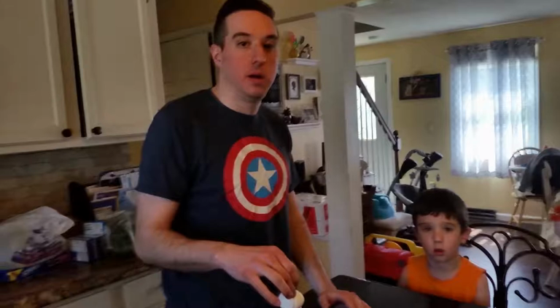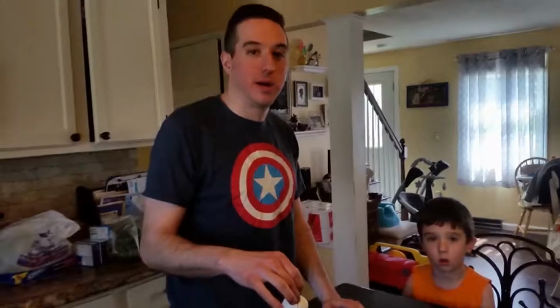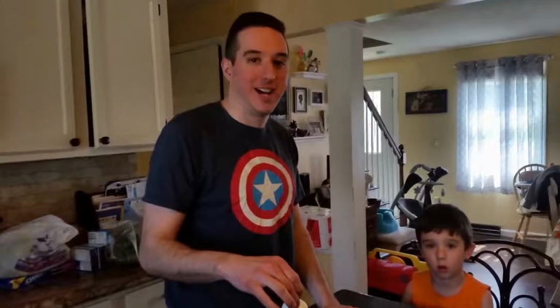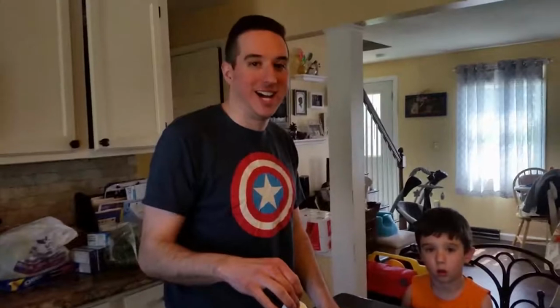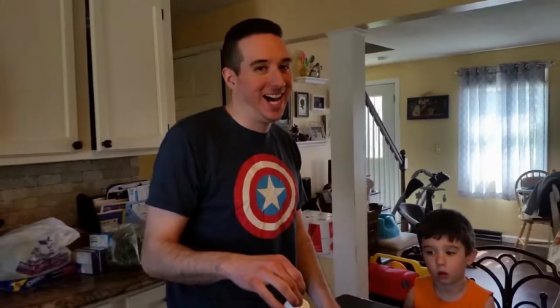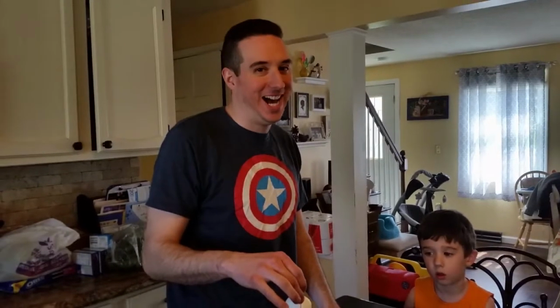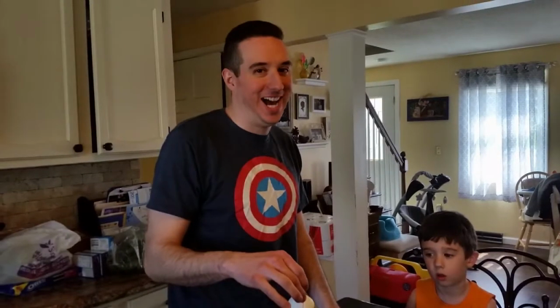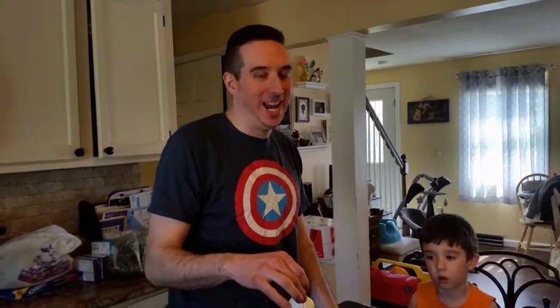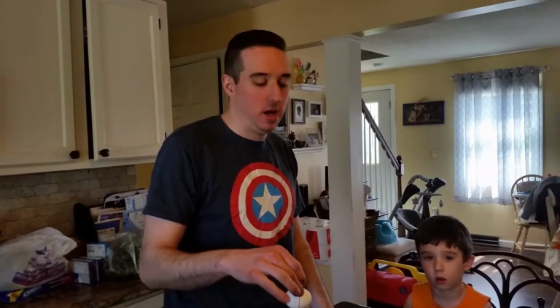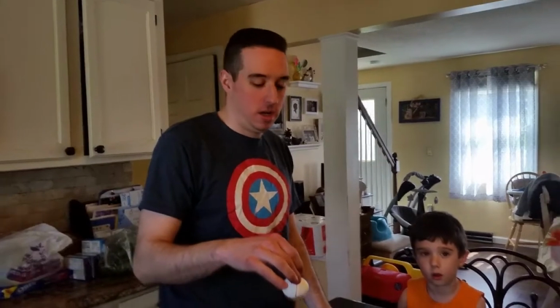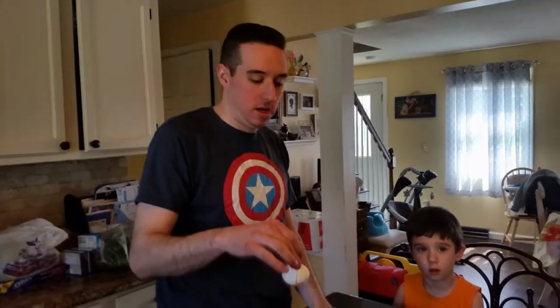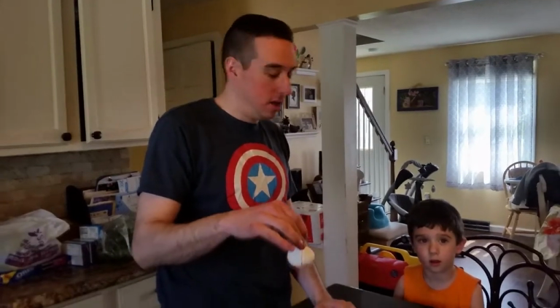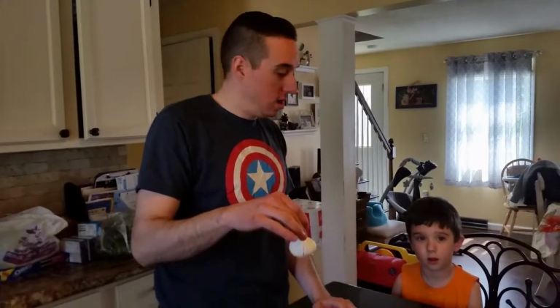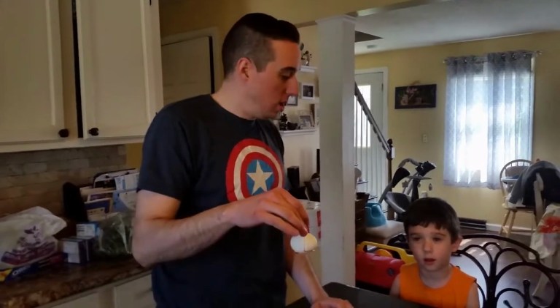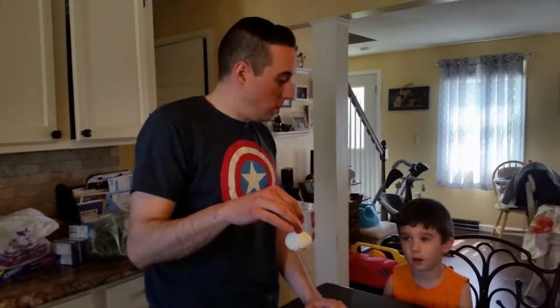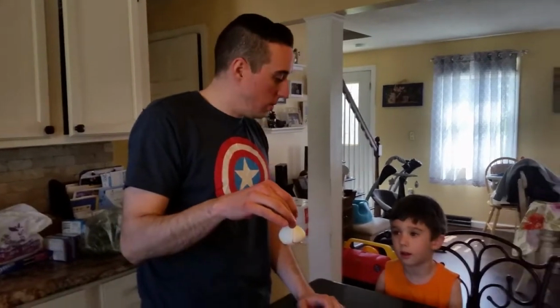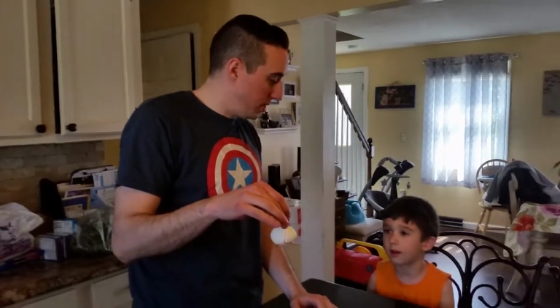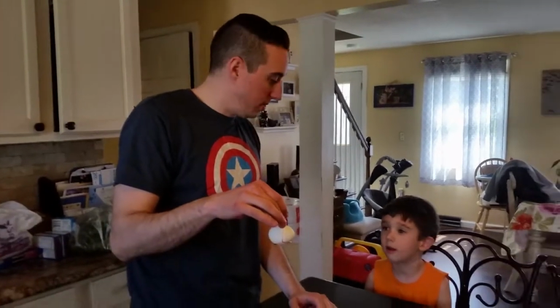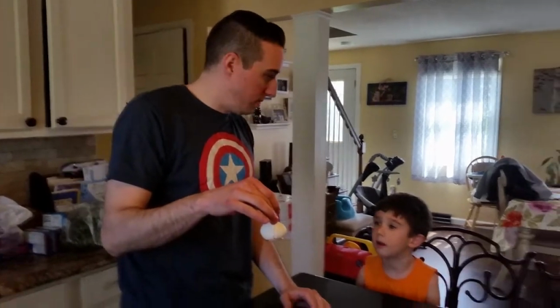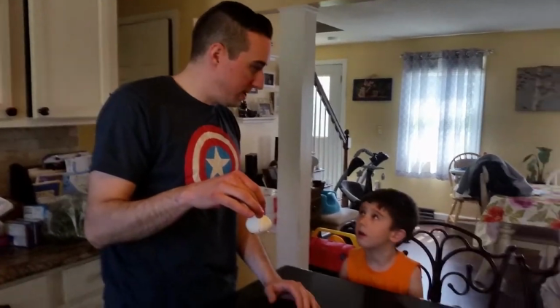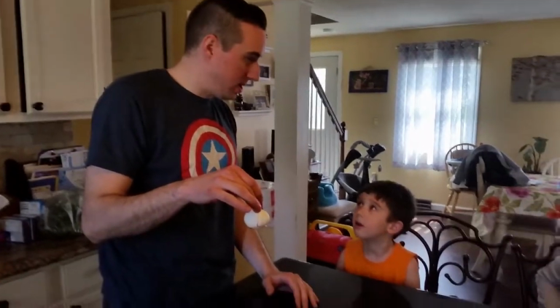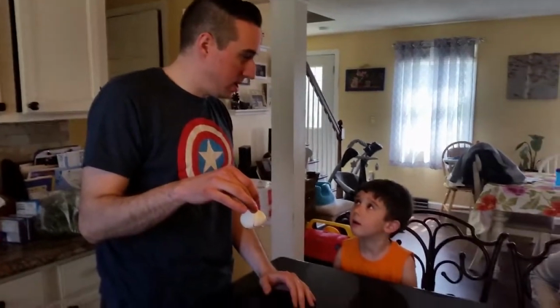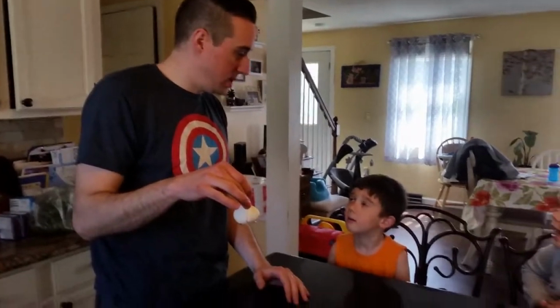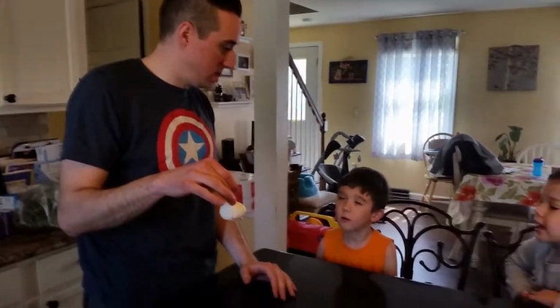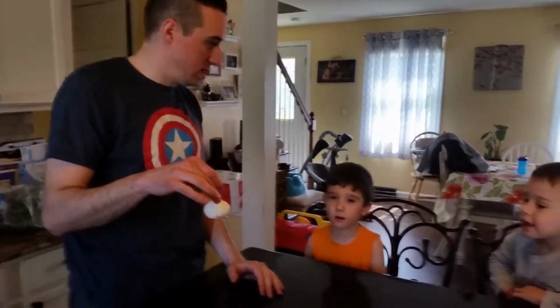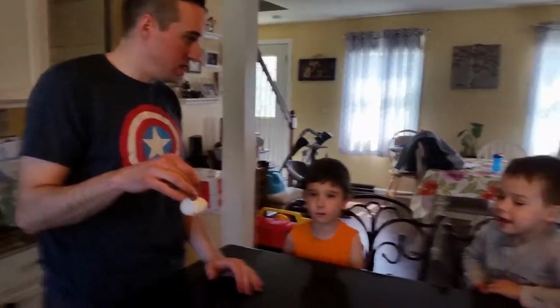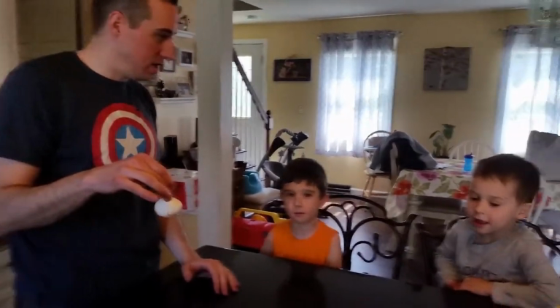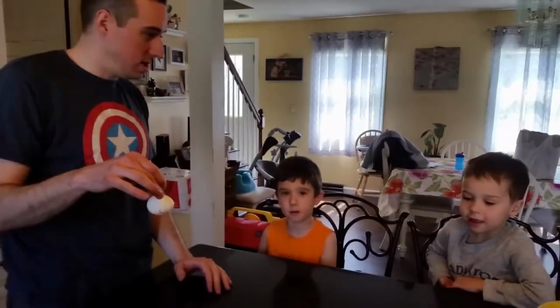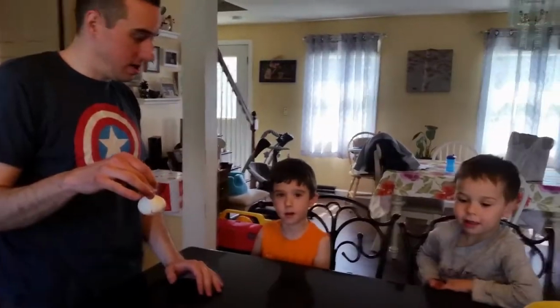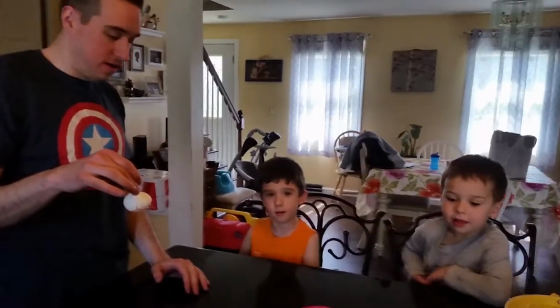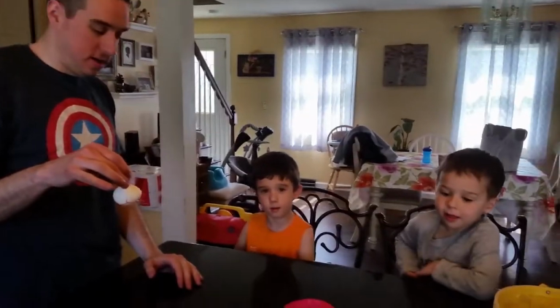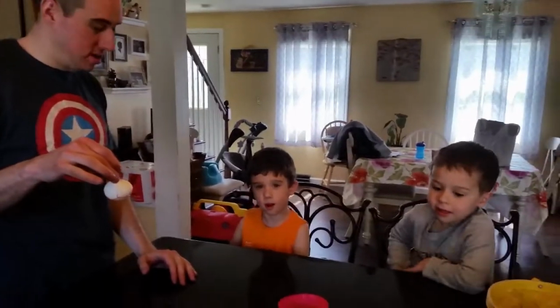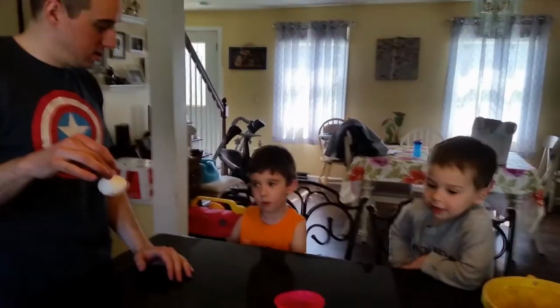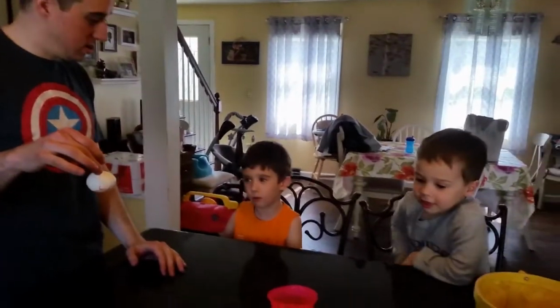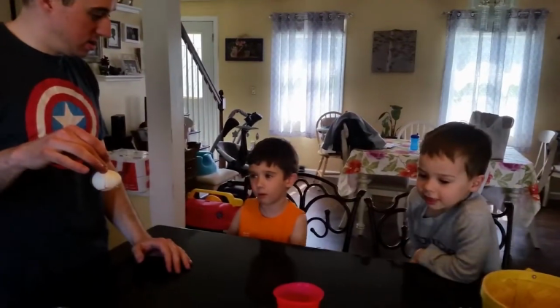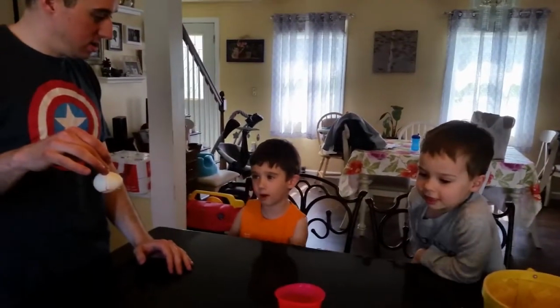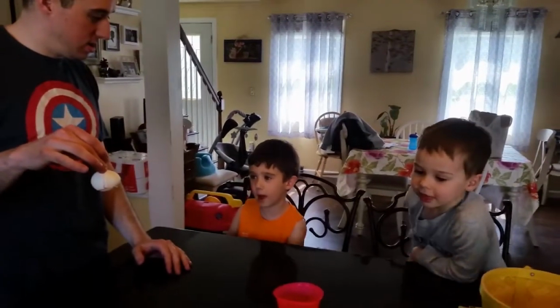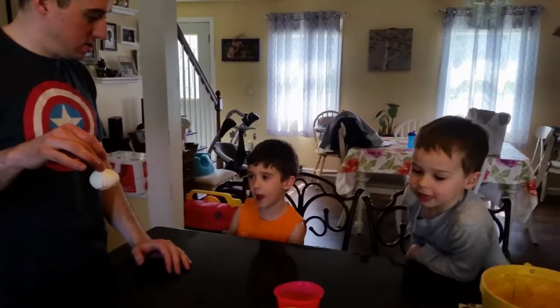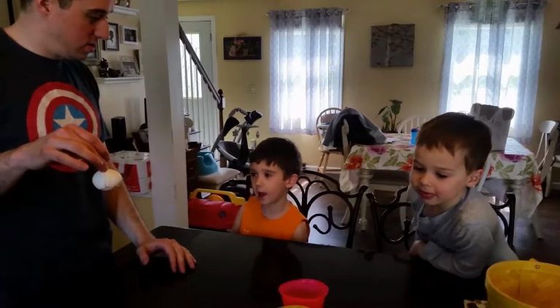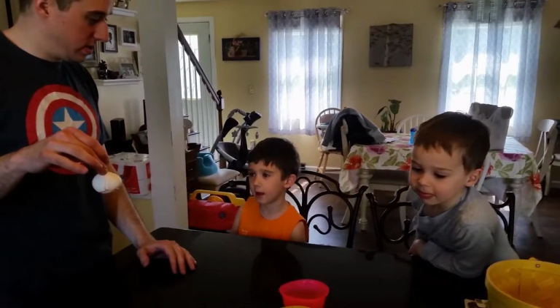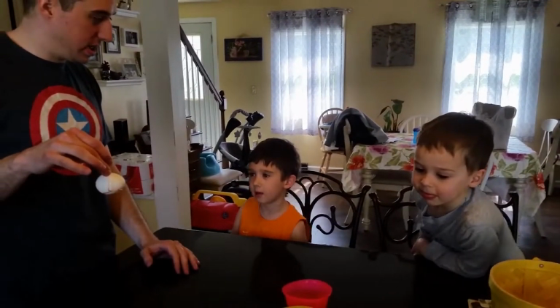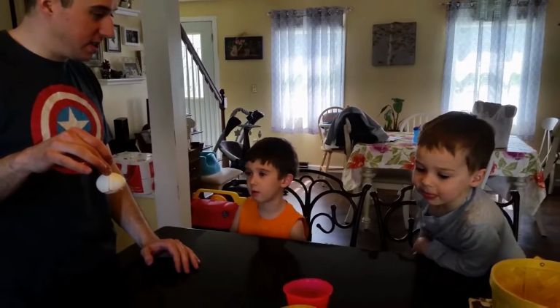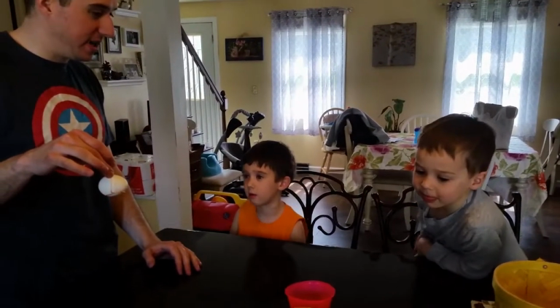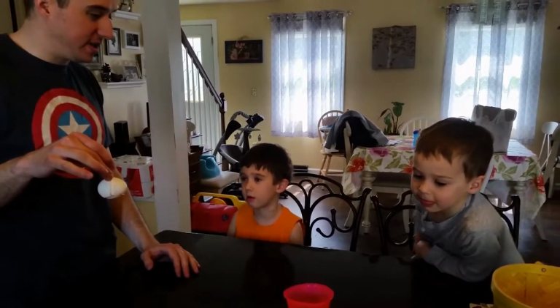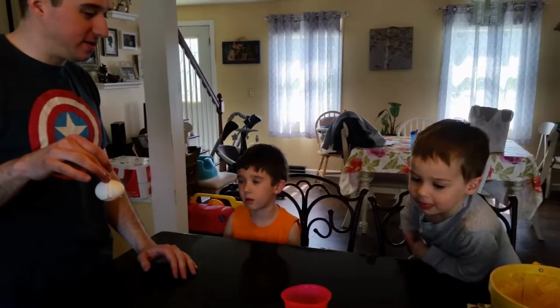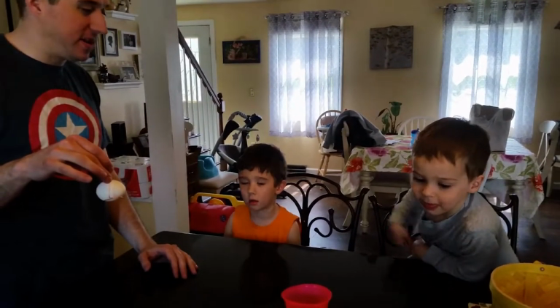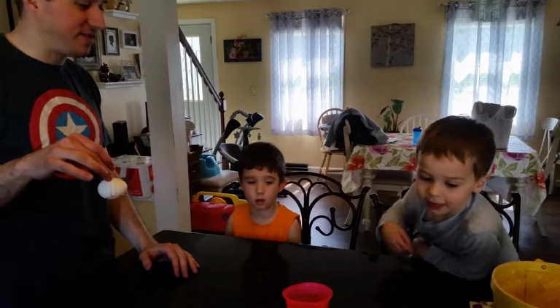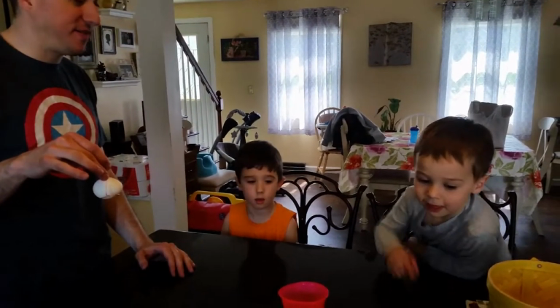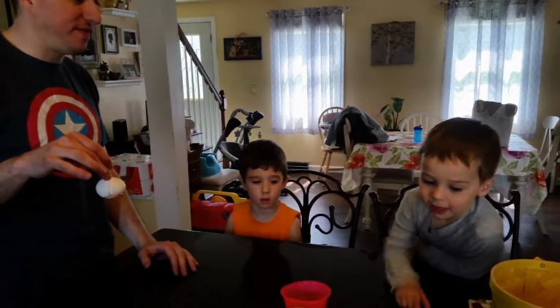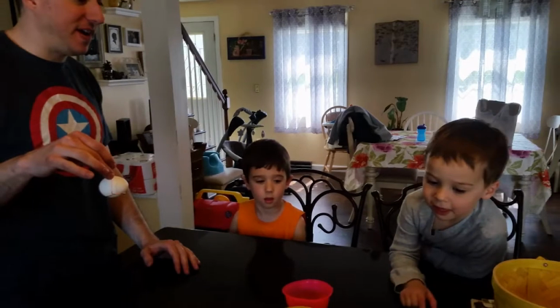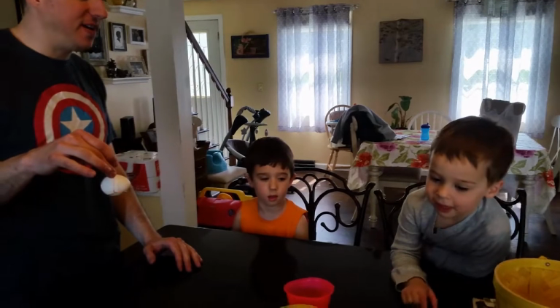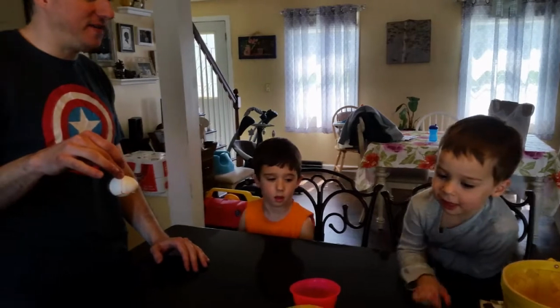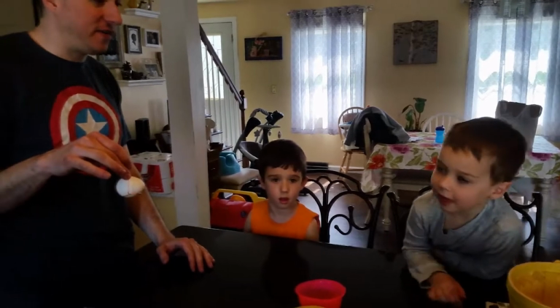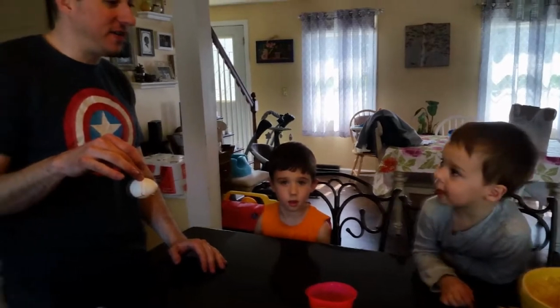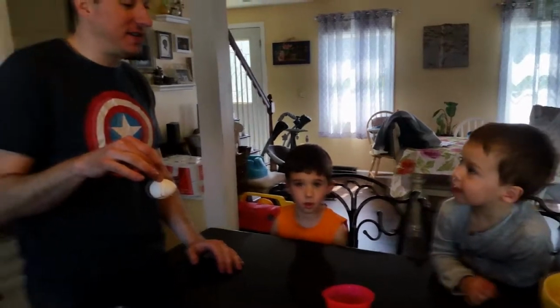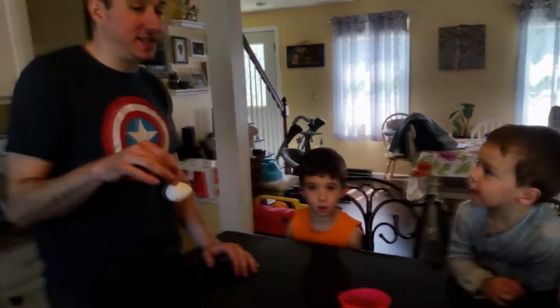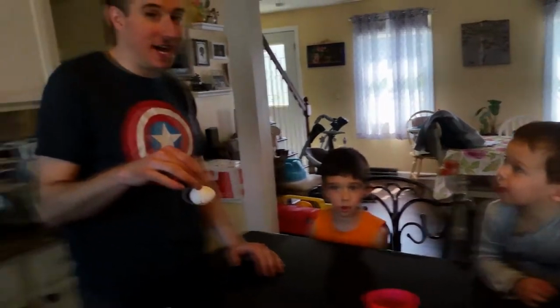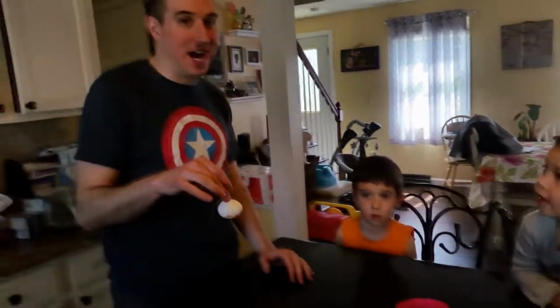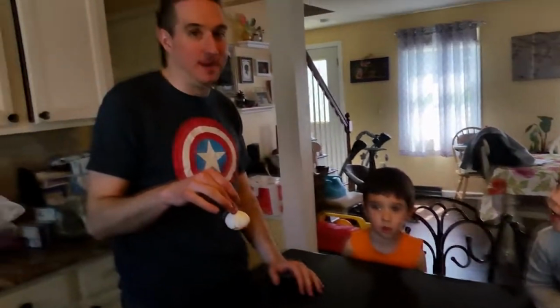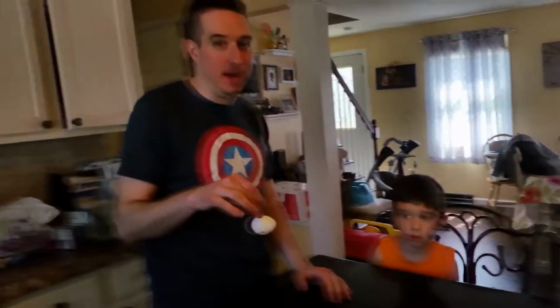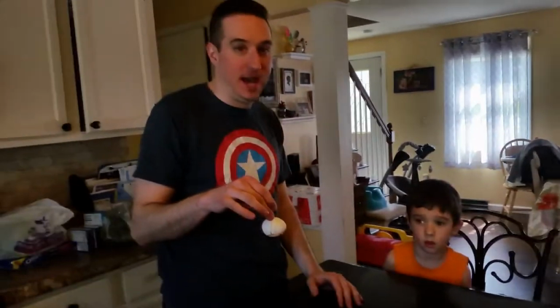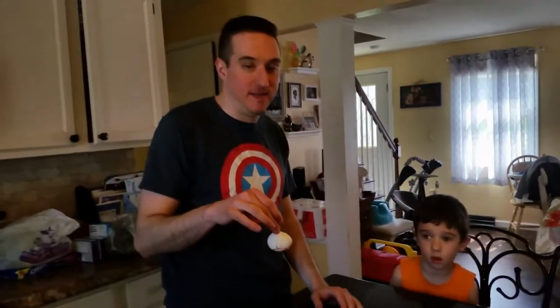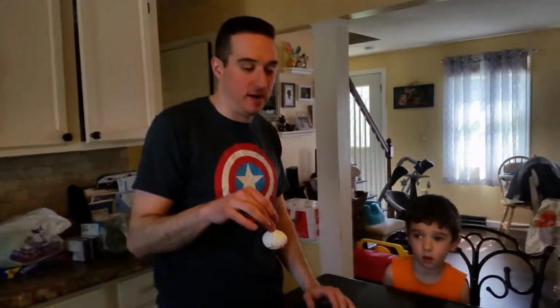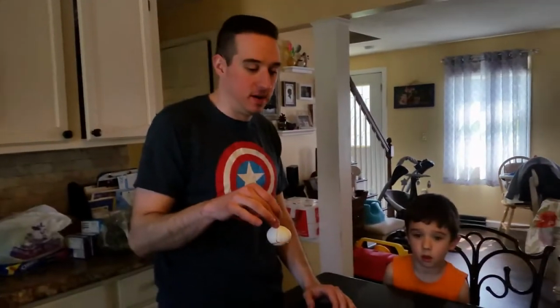Okay. Hi. What are we doing, boys? We're coloring eggs. We're coloring Easter eggs for the very first time ever.